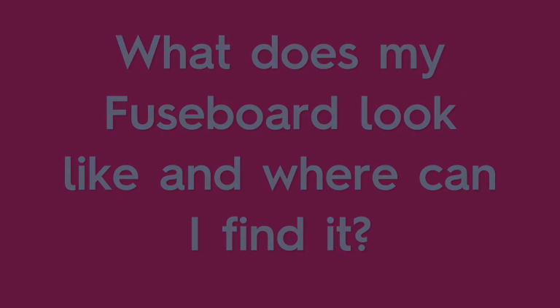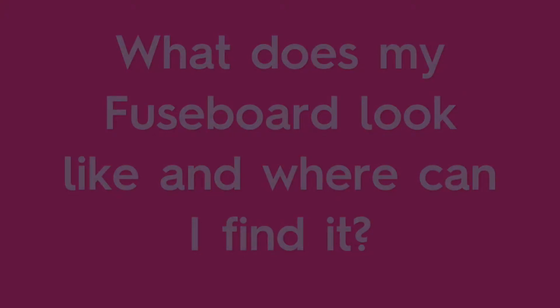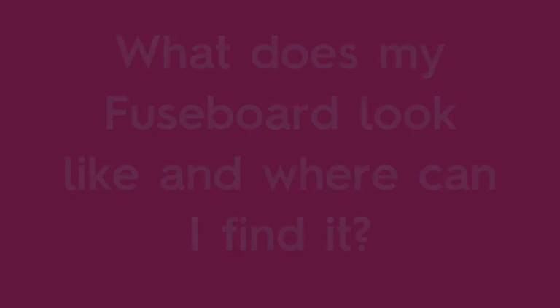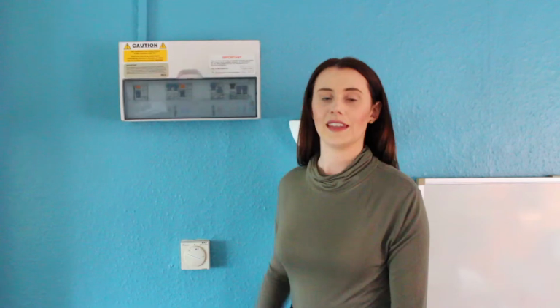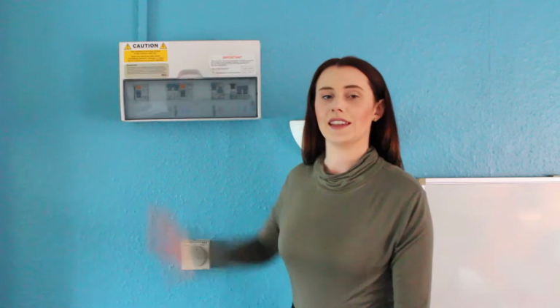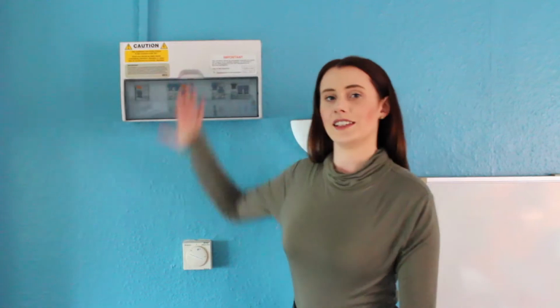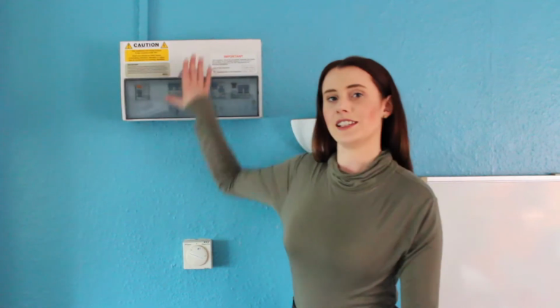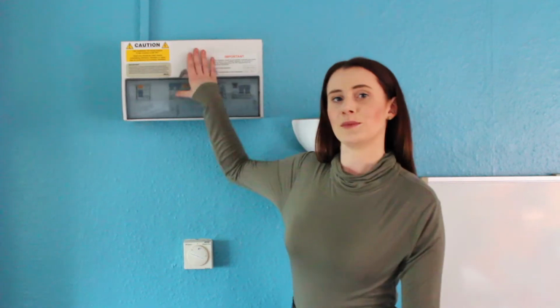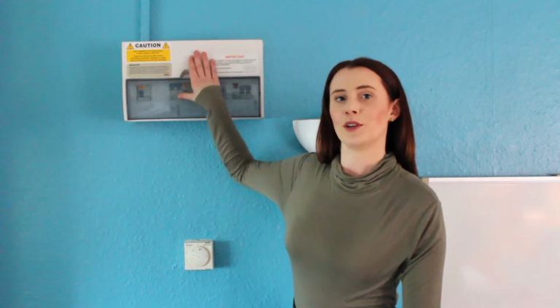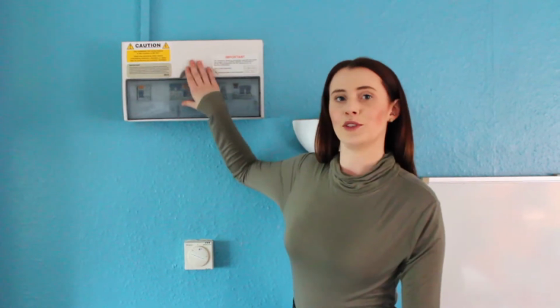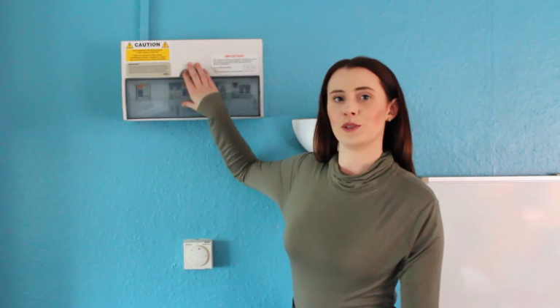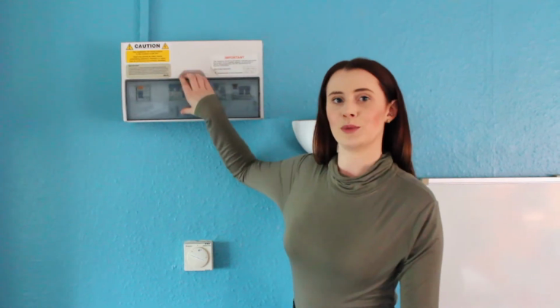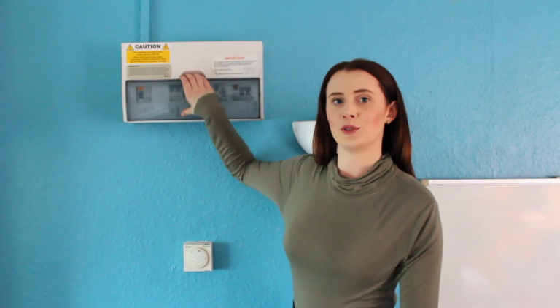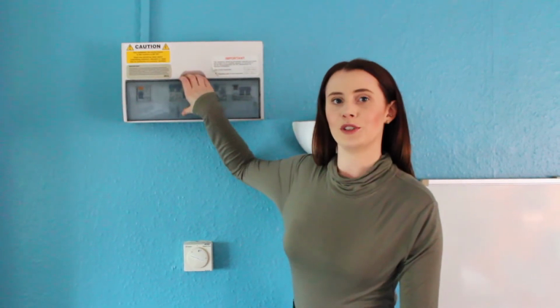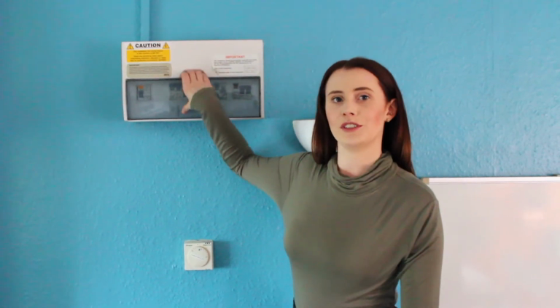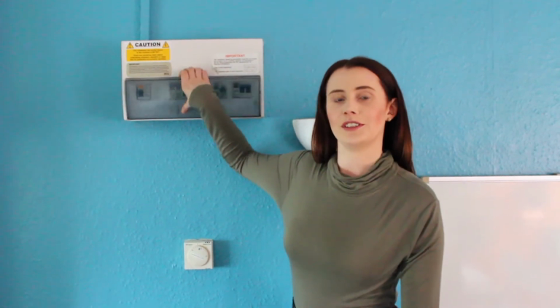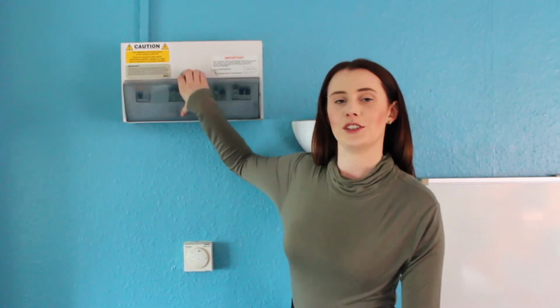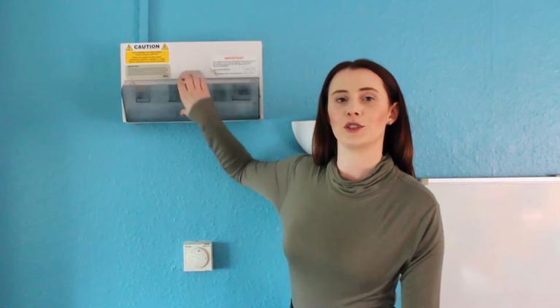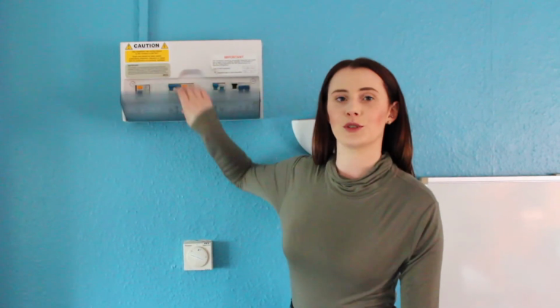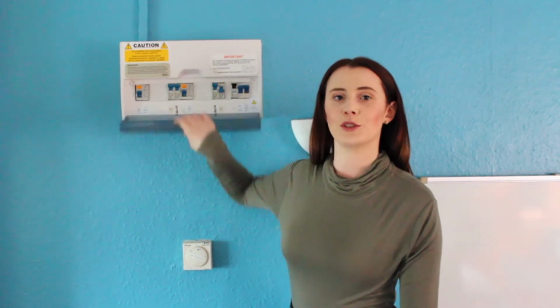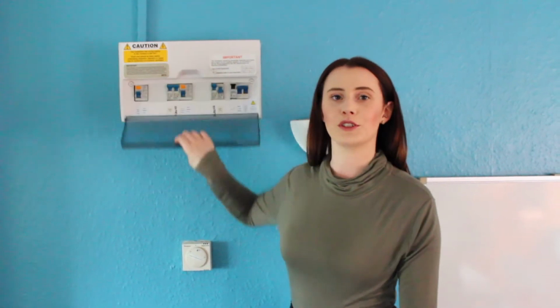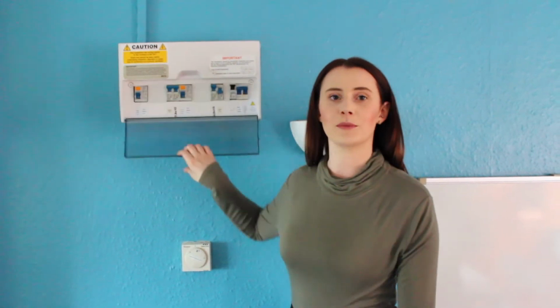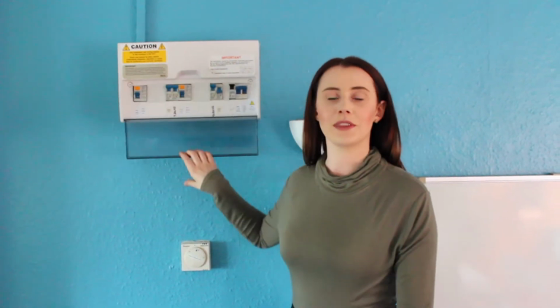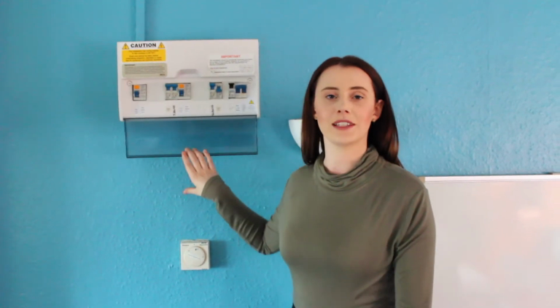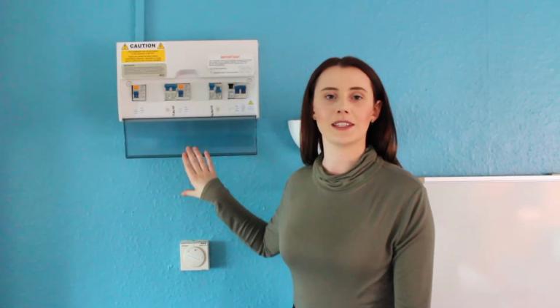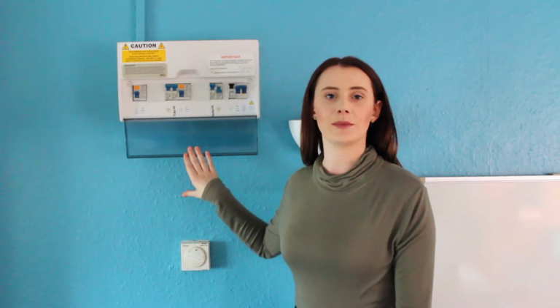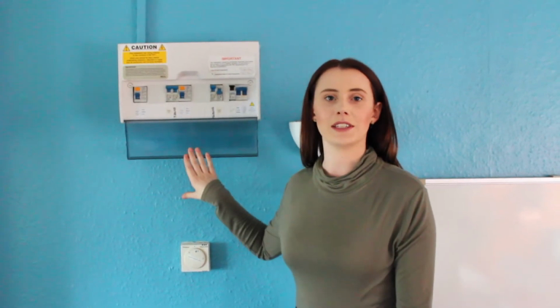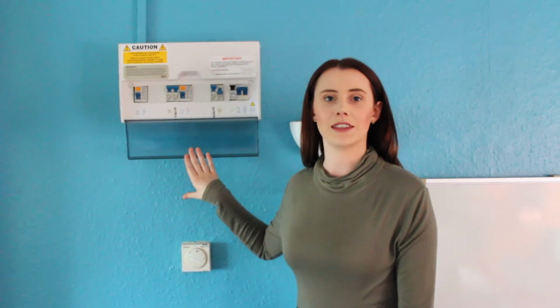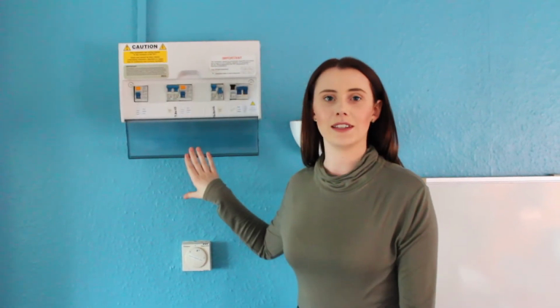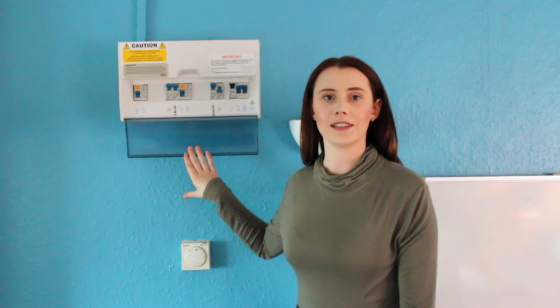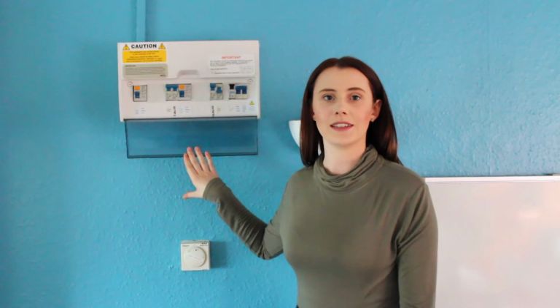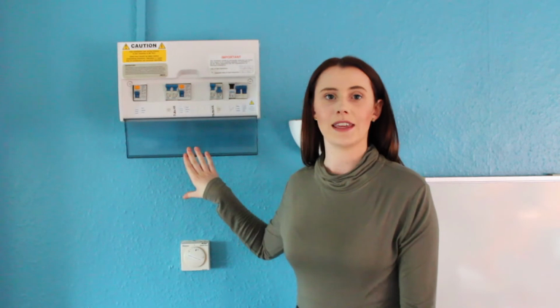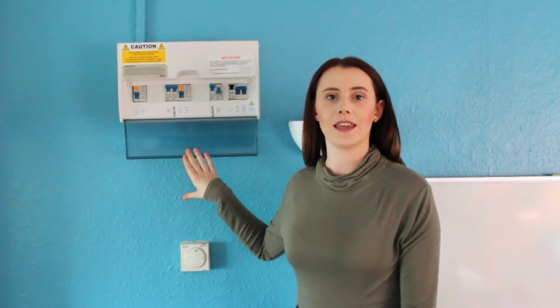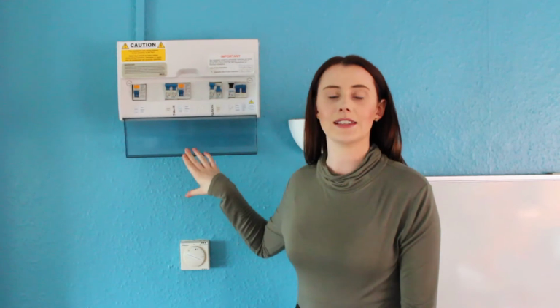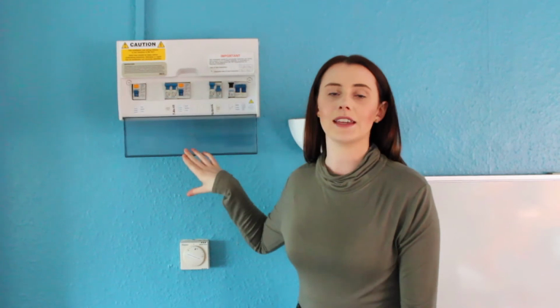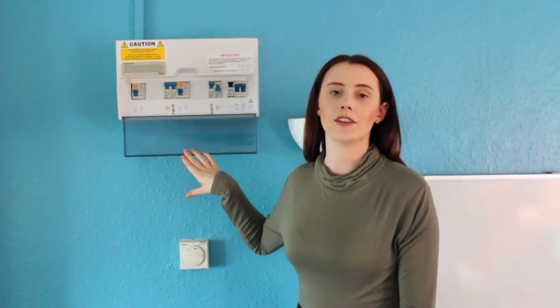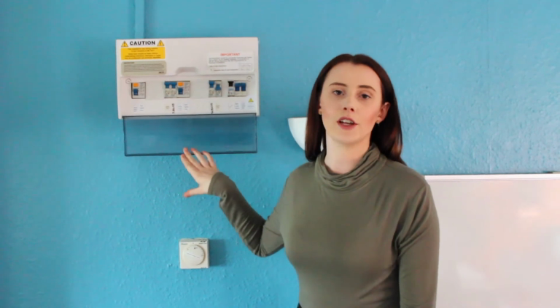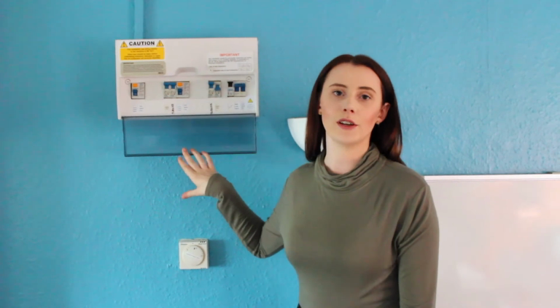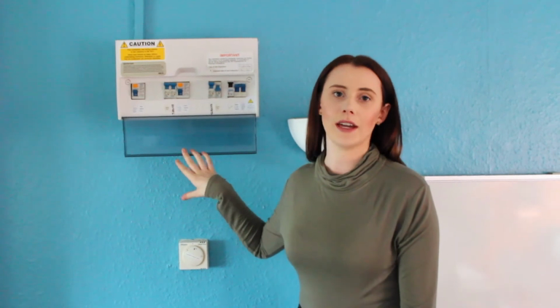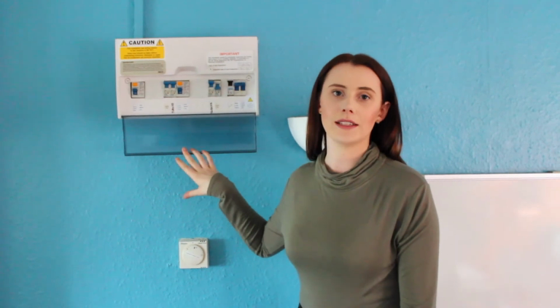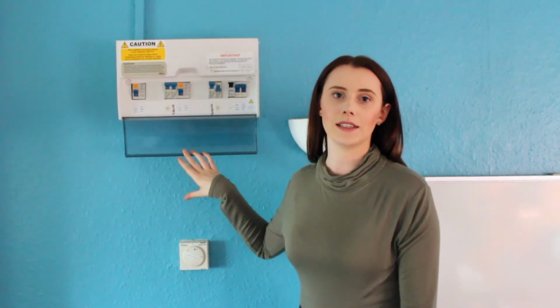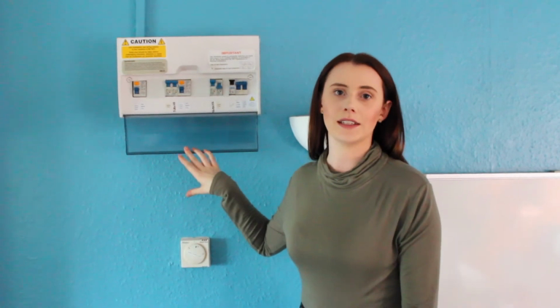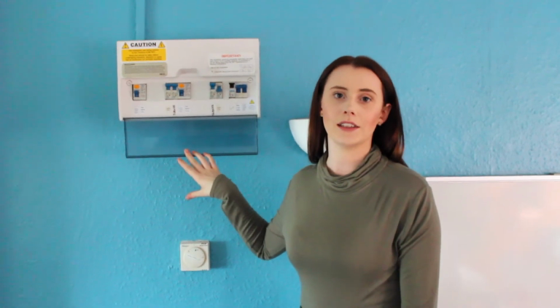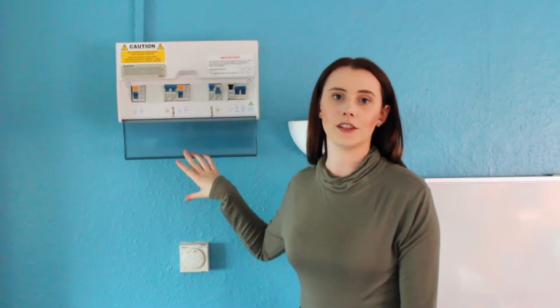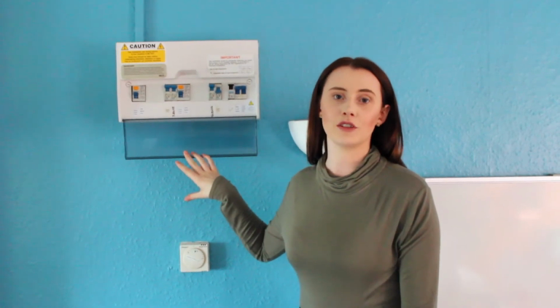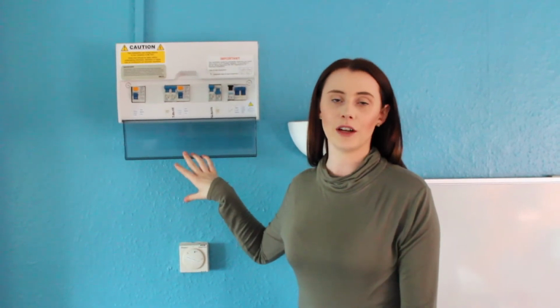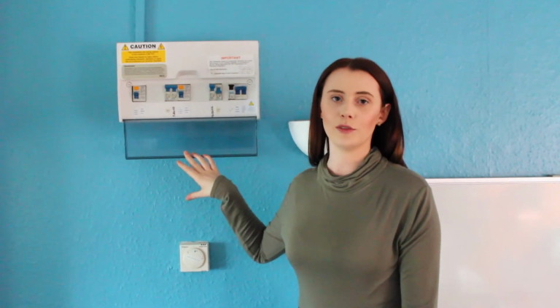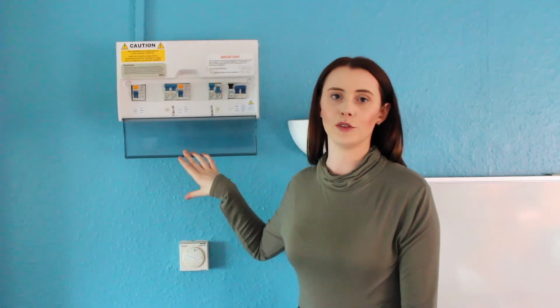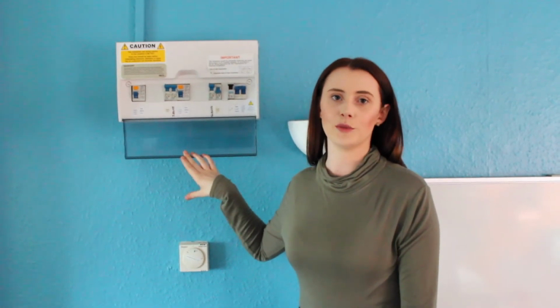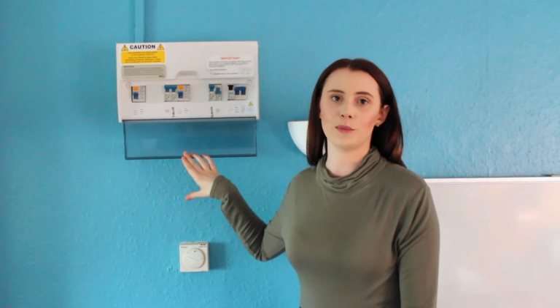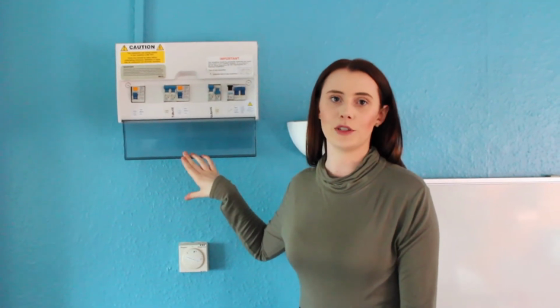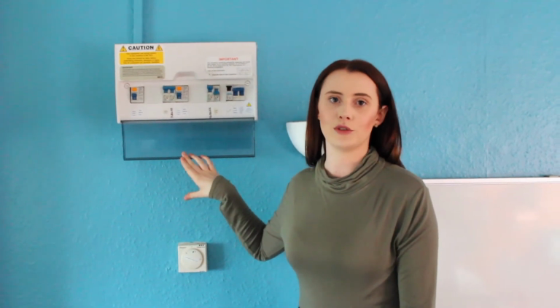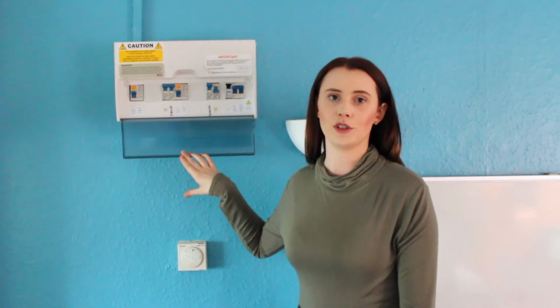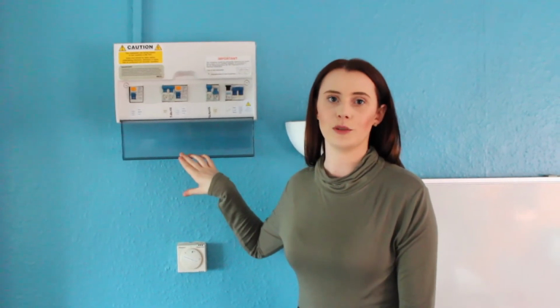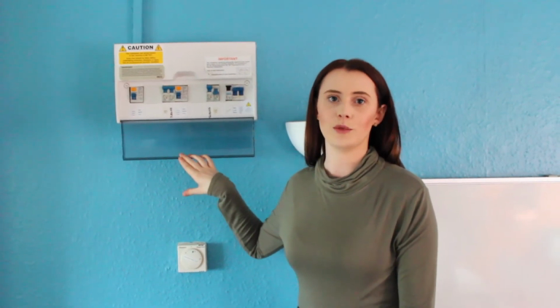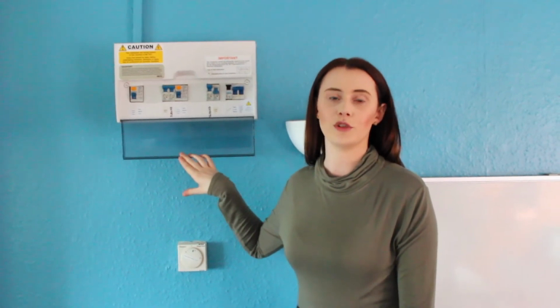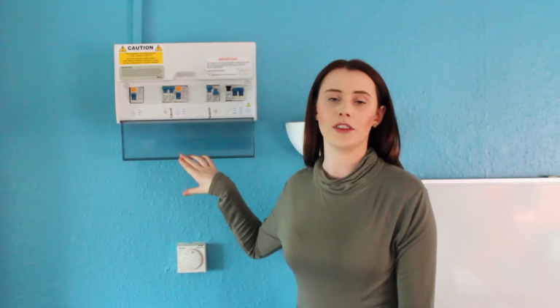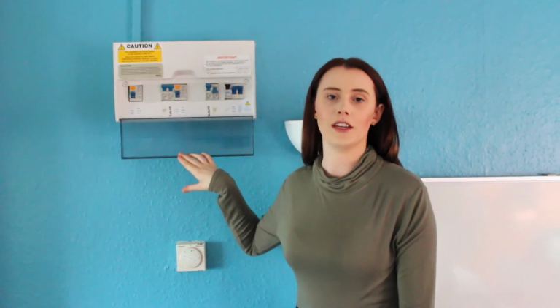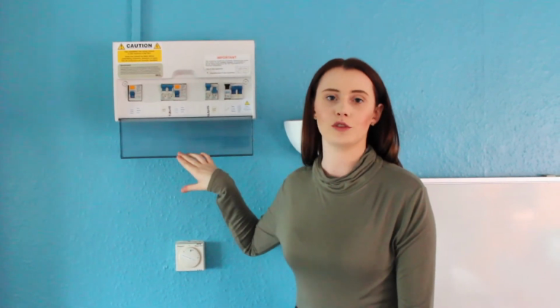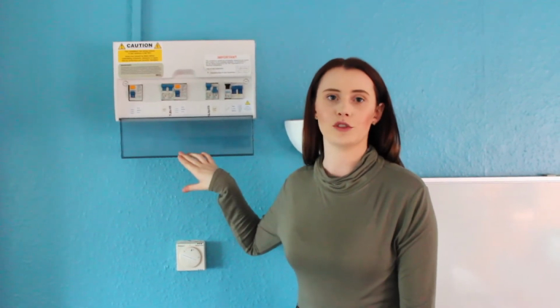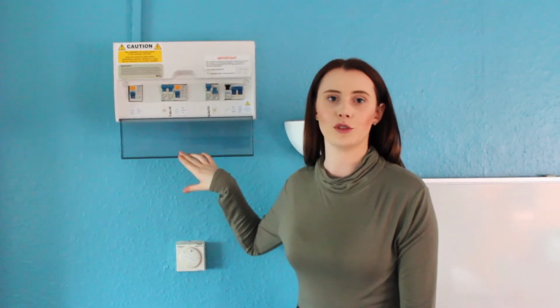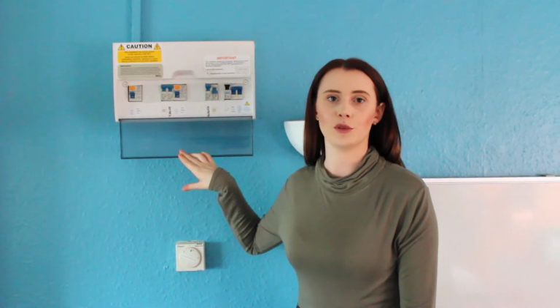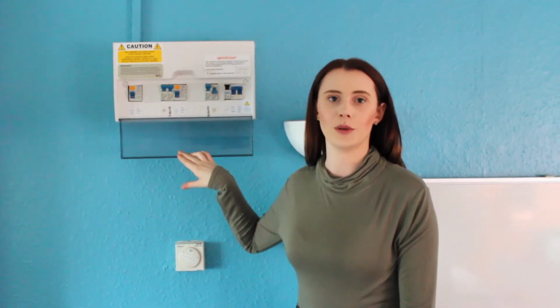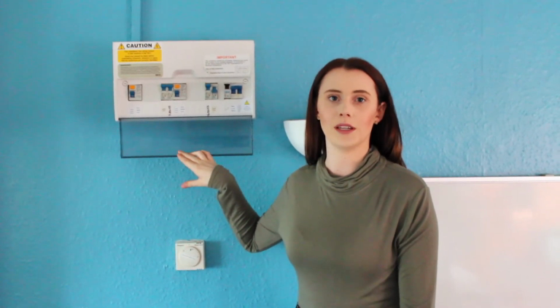This is my fuse board. Yours has got some bits similar to this. It's either located in the ground floor front bedroom or in the entrance hallway.